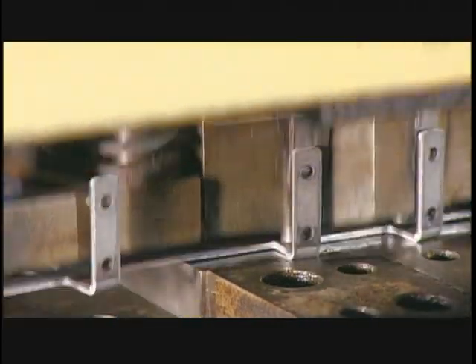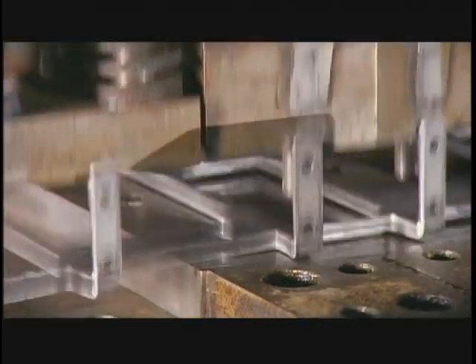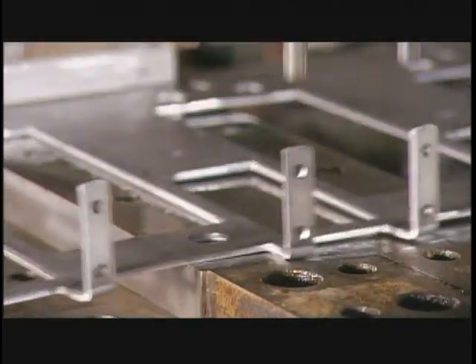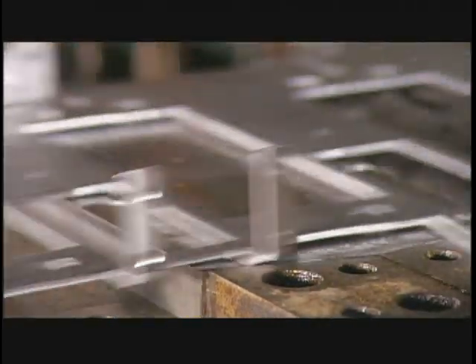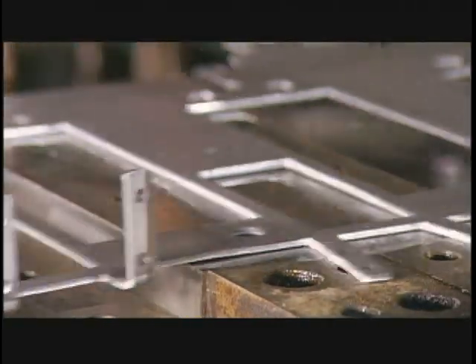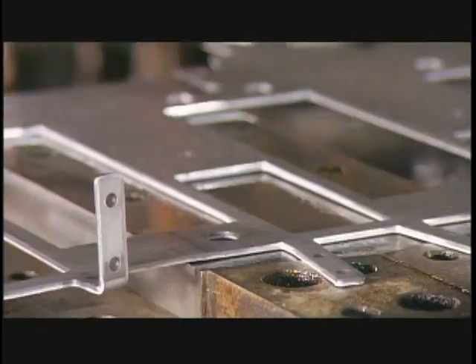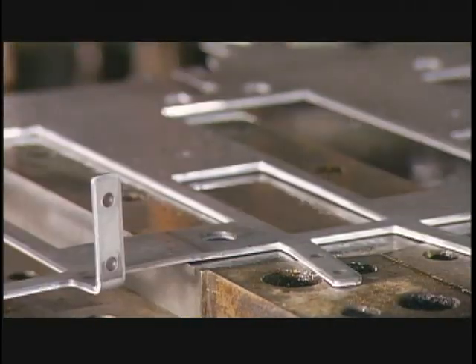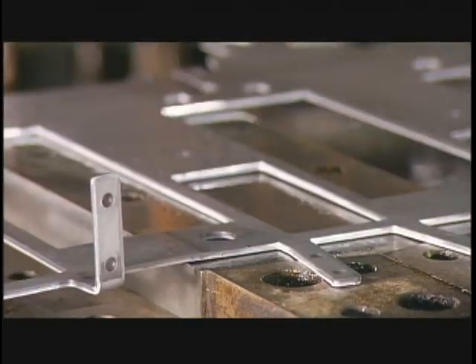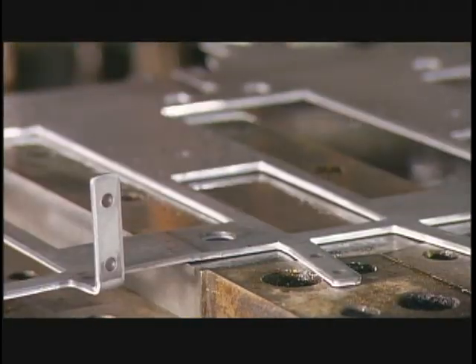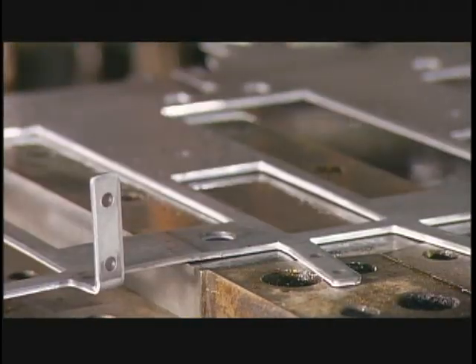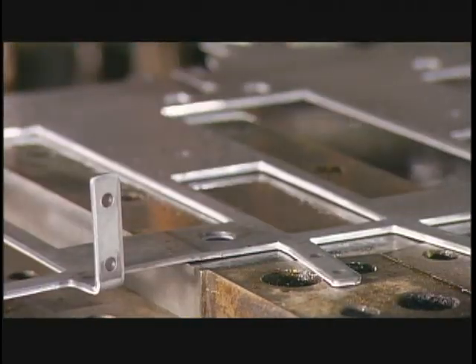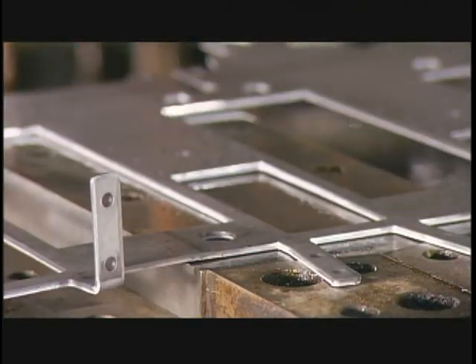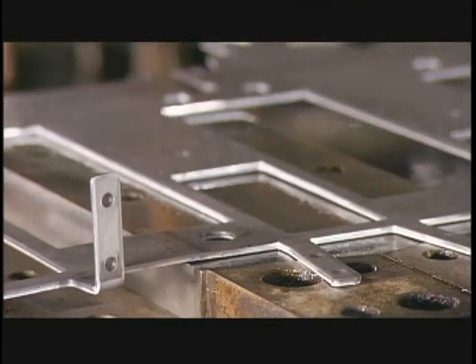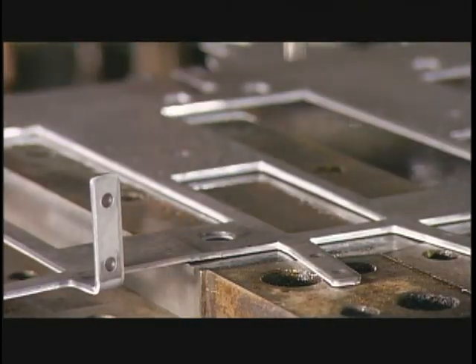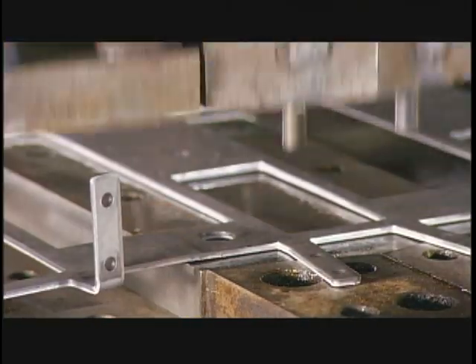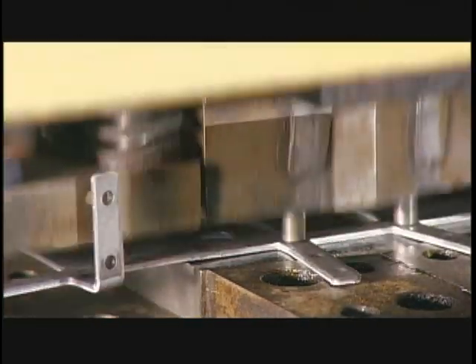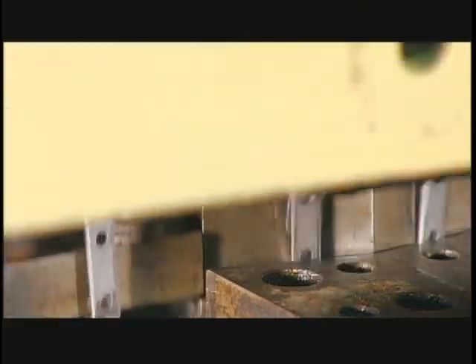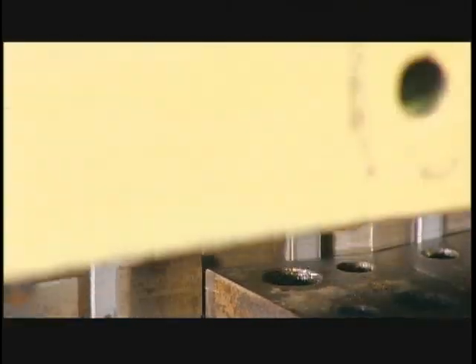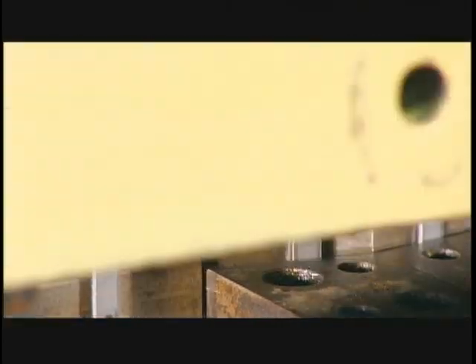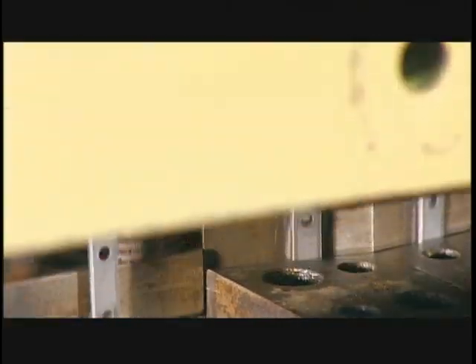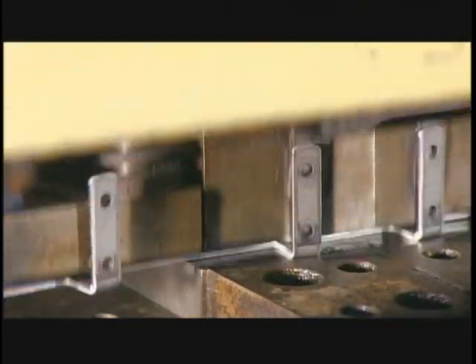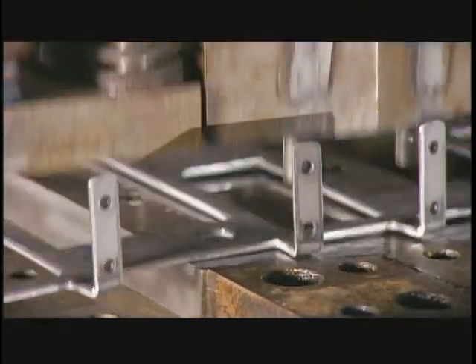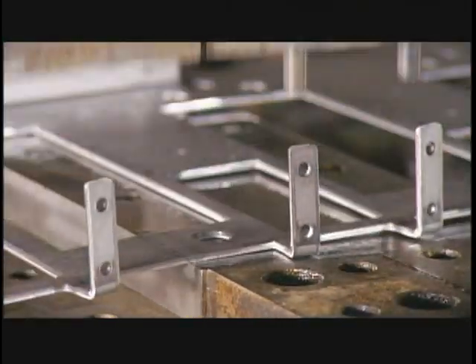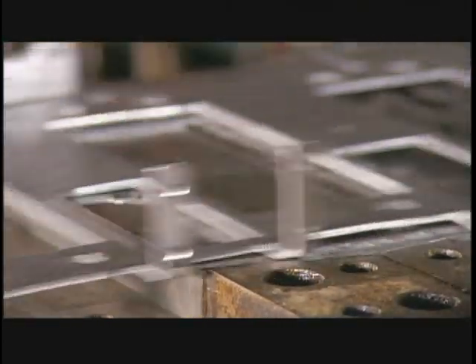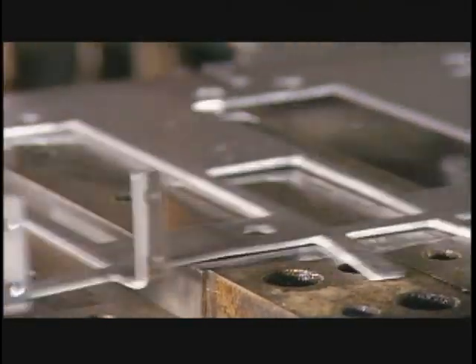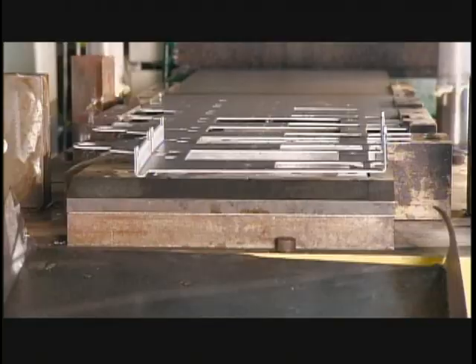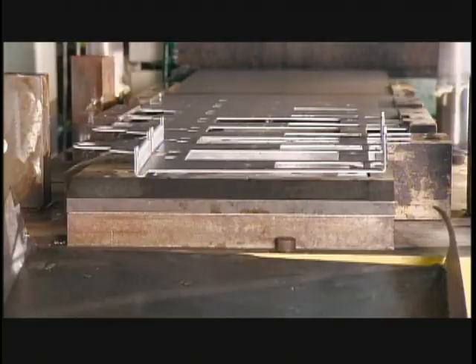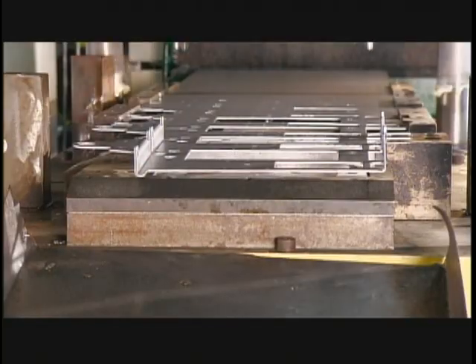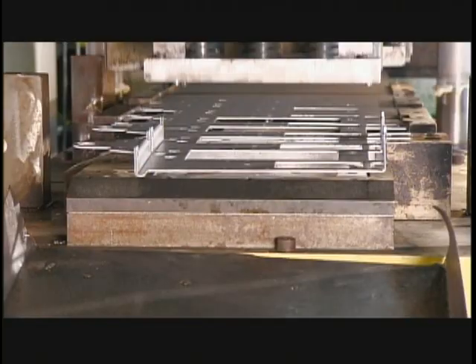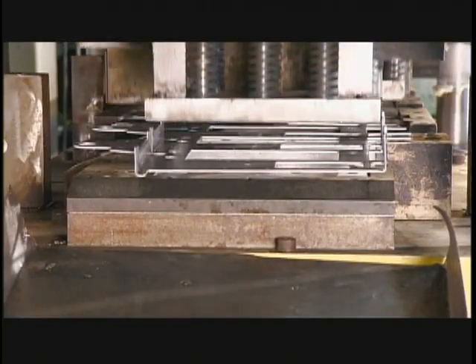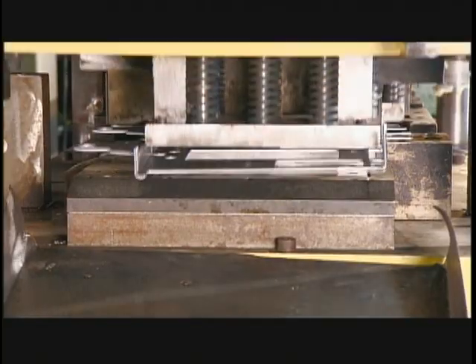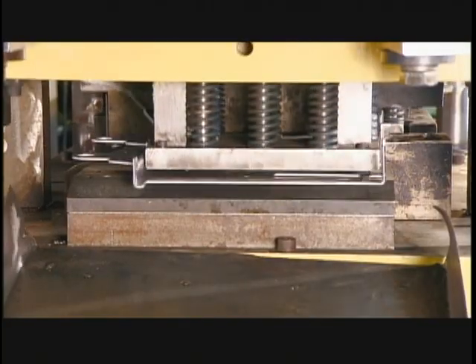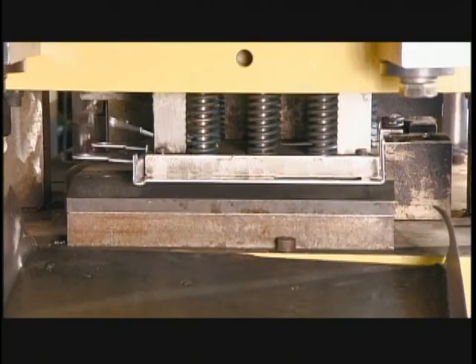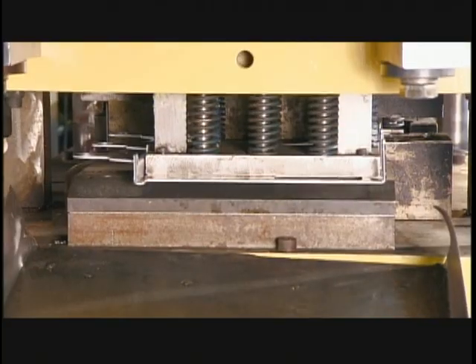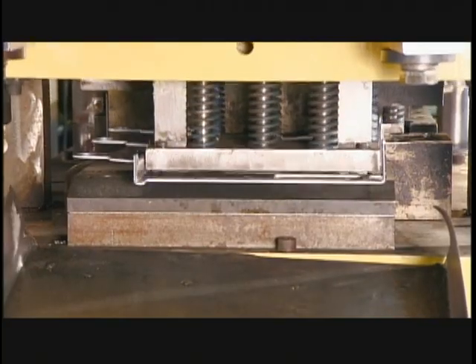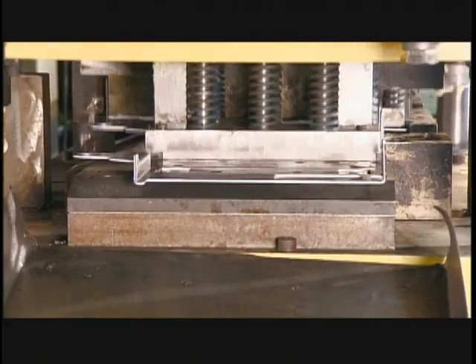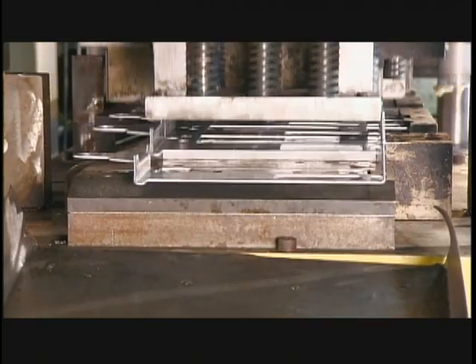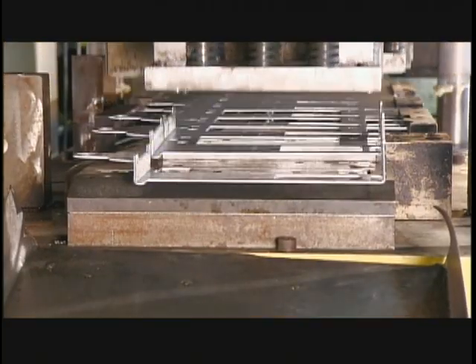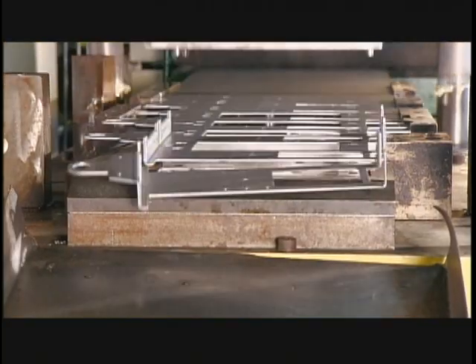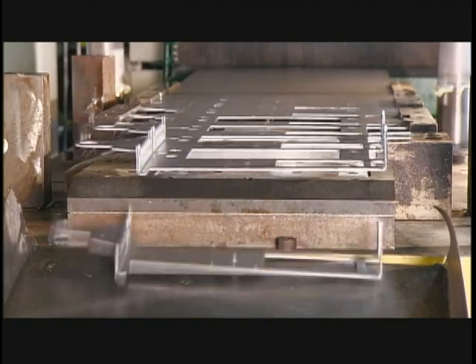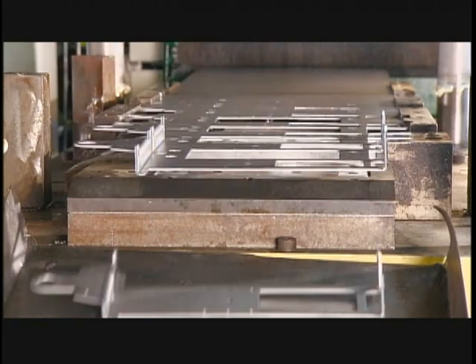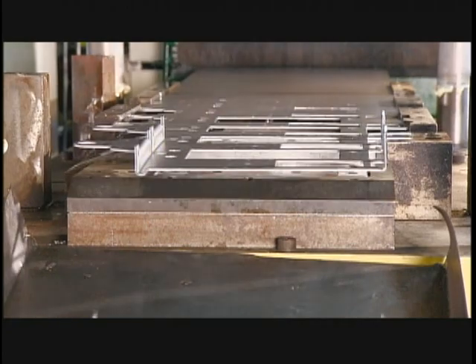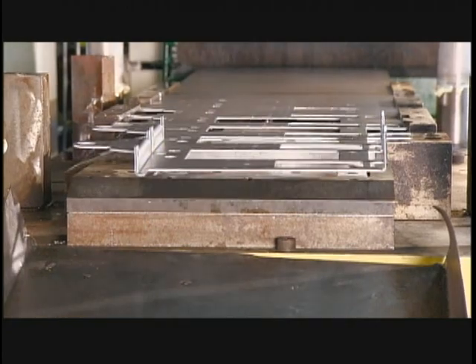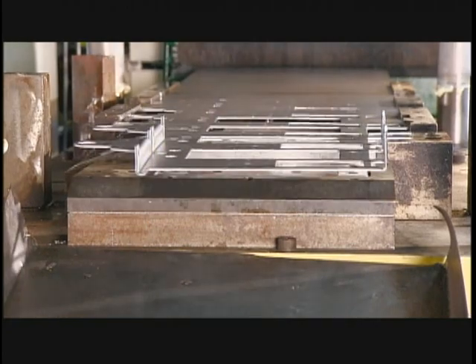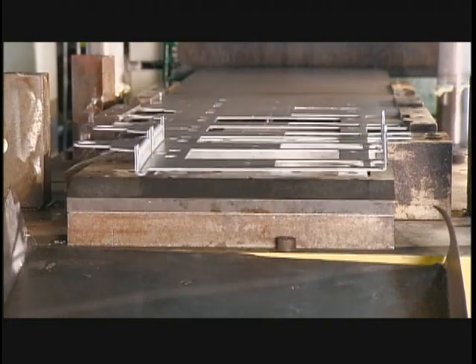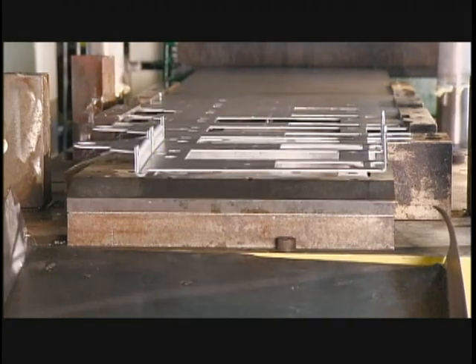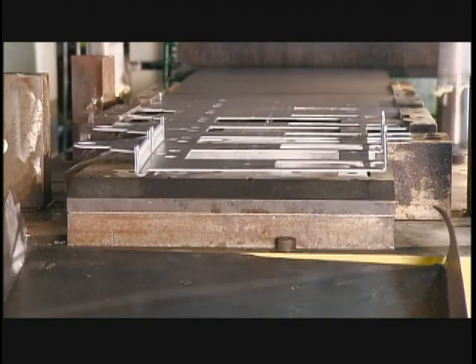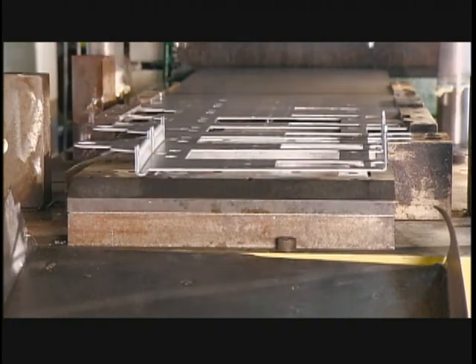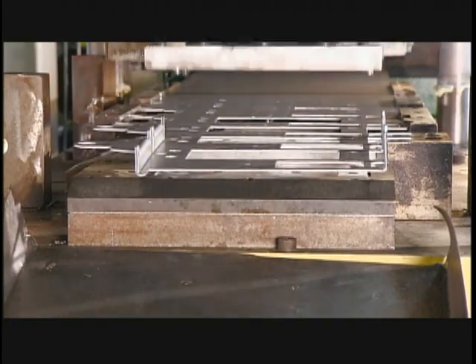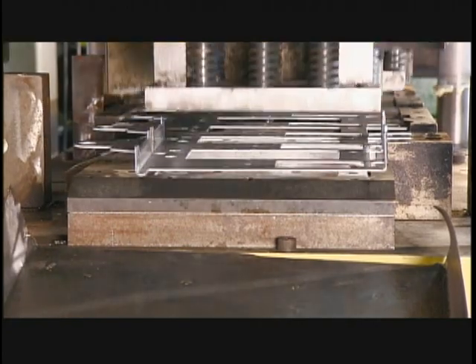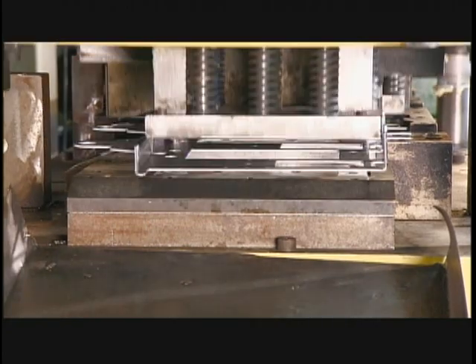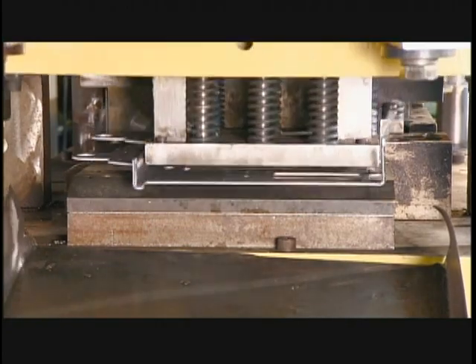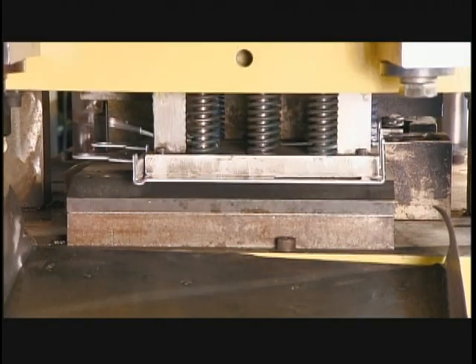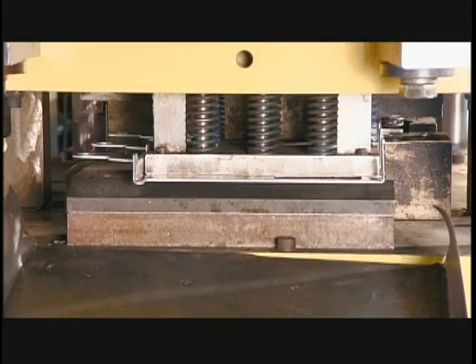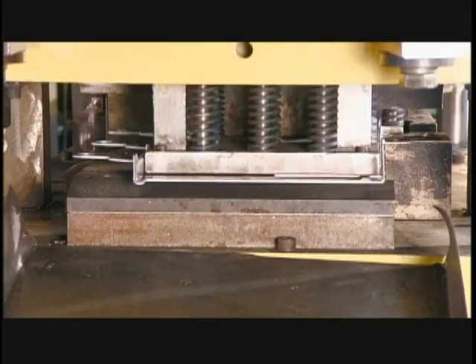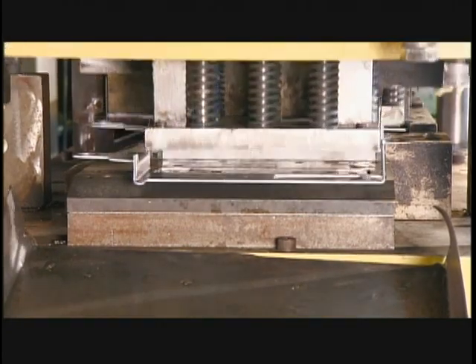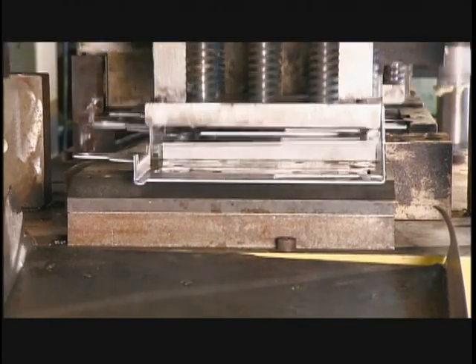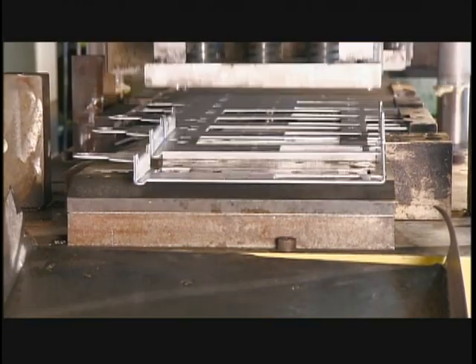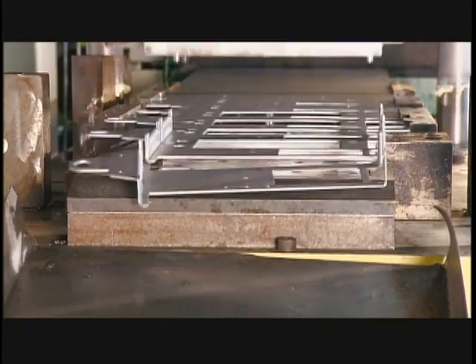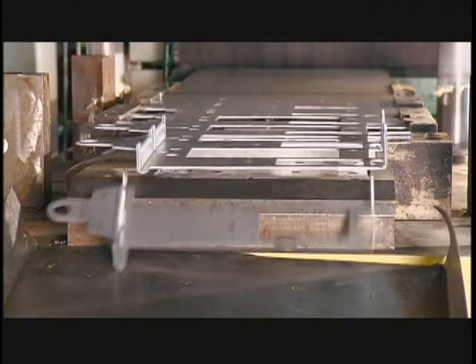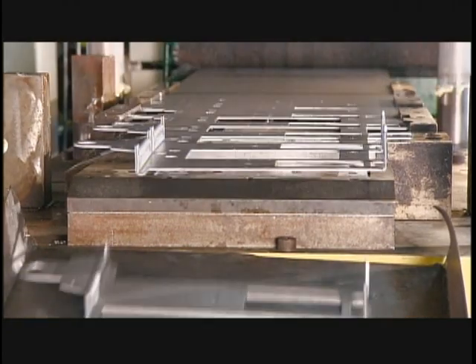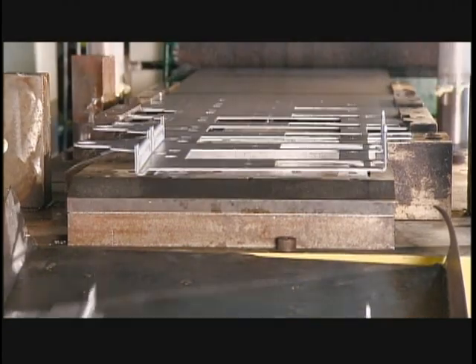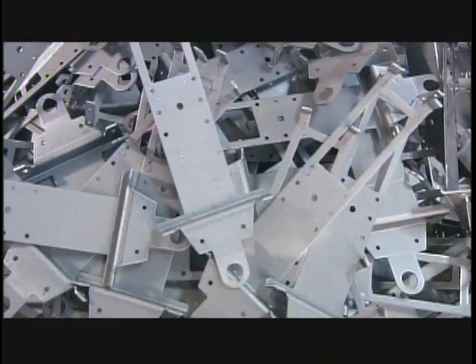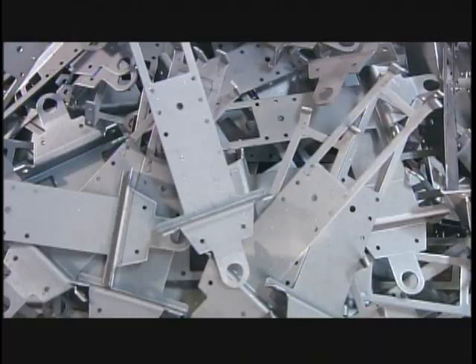To make the scale's frame, a press stamps a steel plate five times, progressively cutting and bending it into the final frame shape.